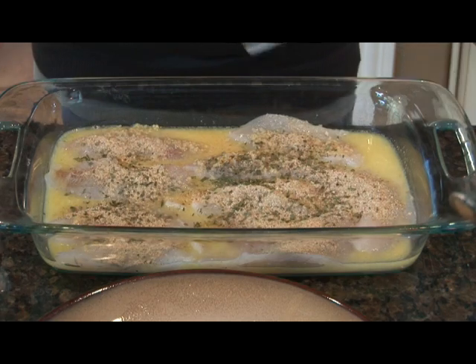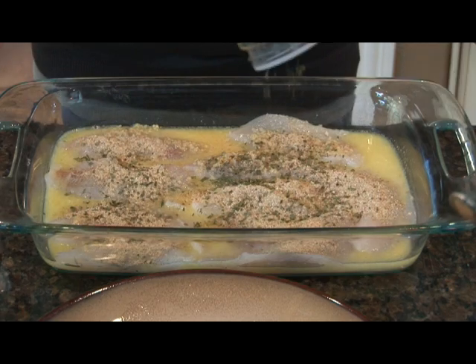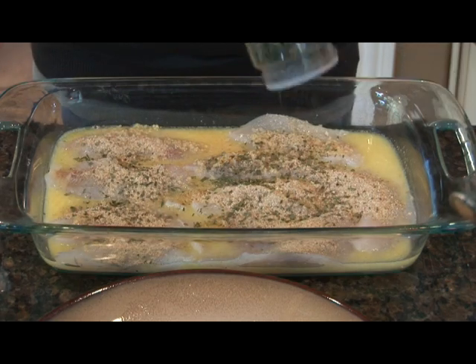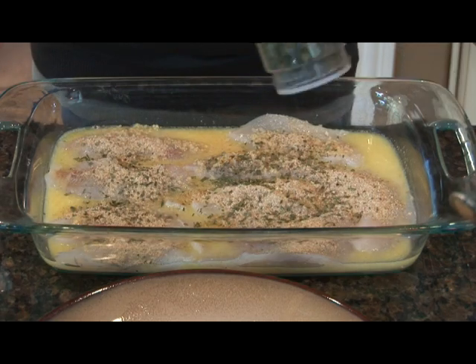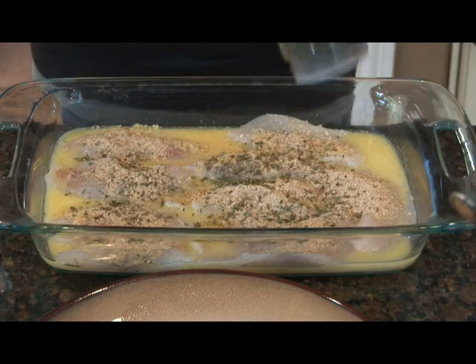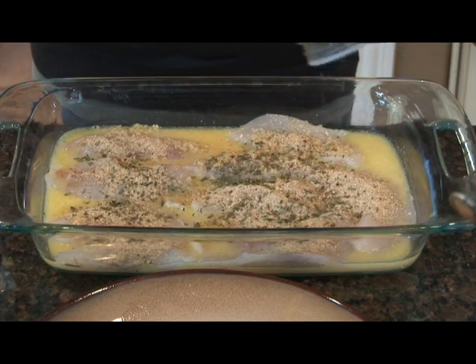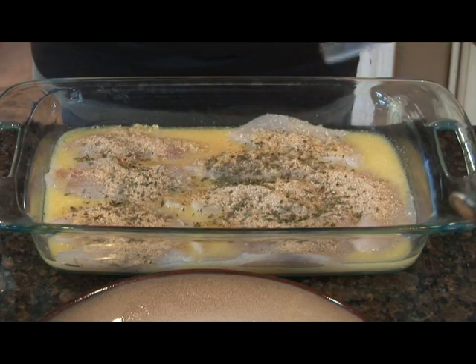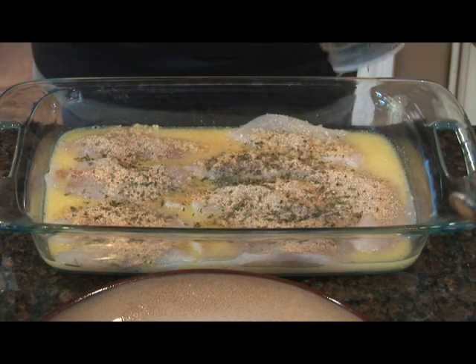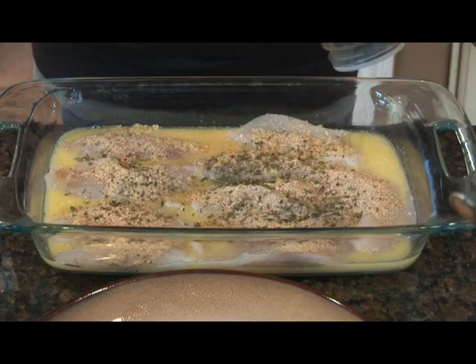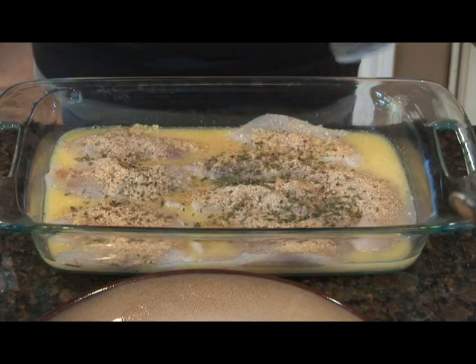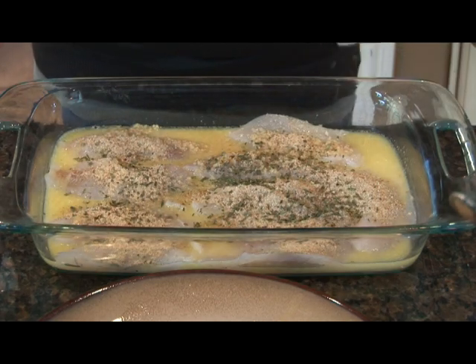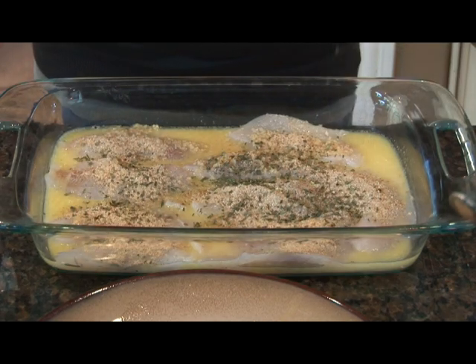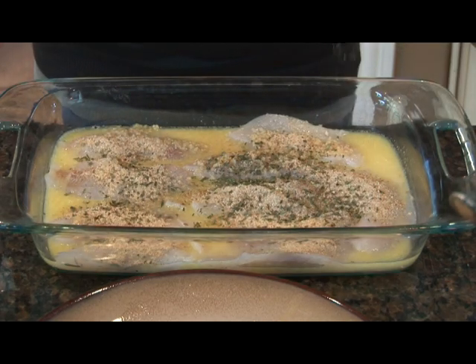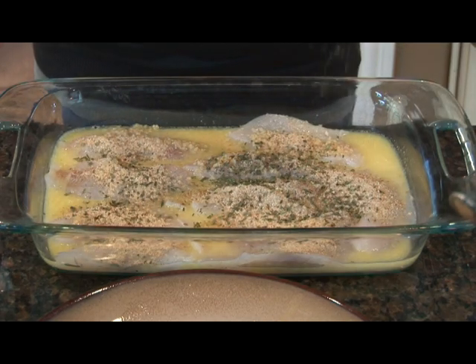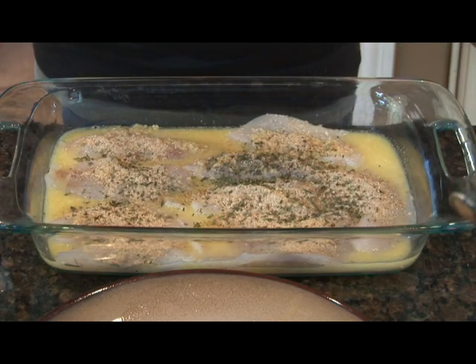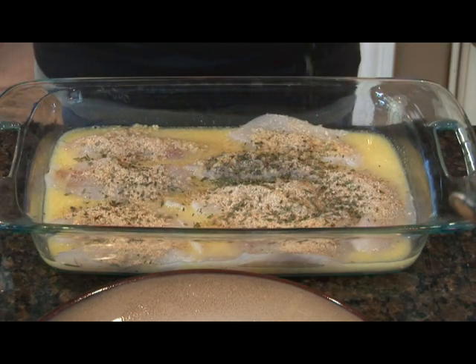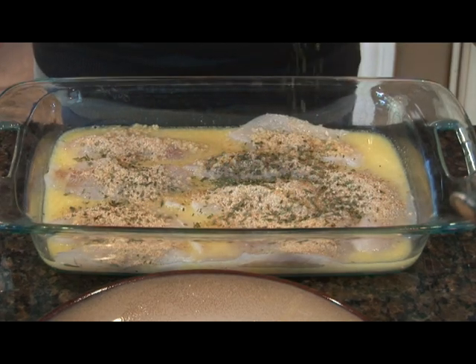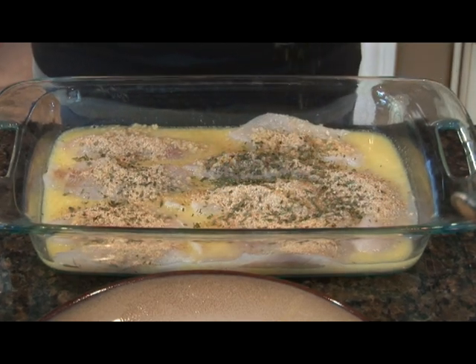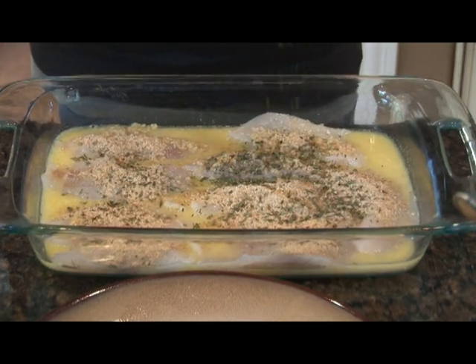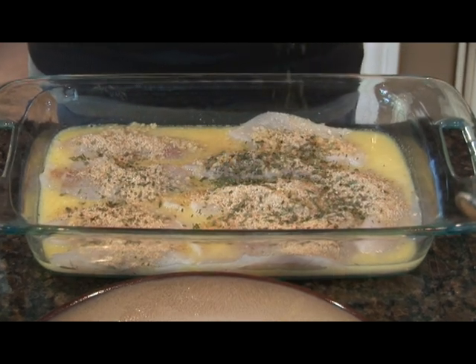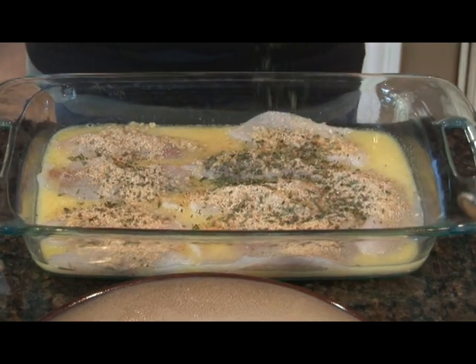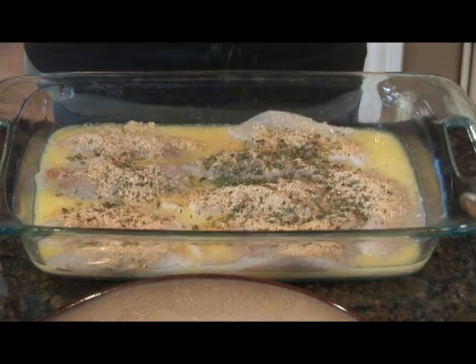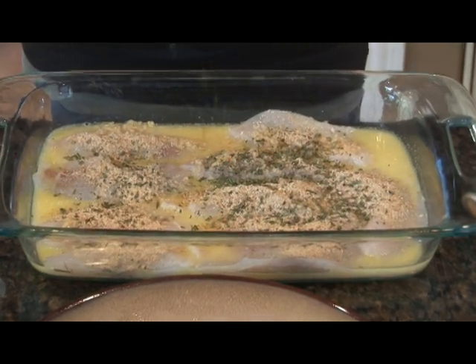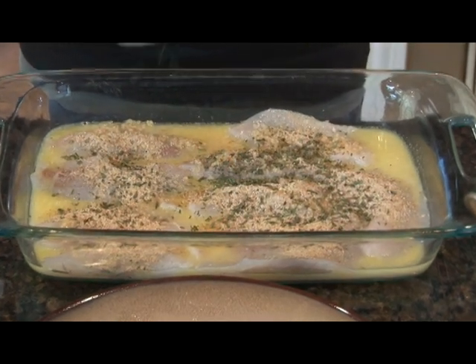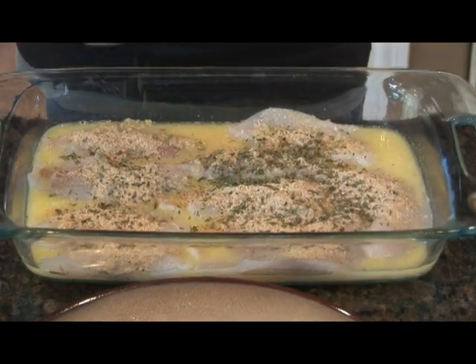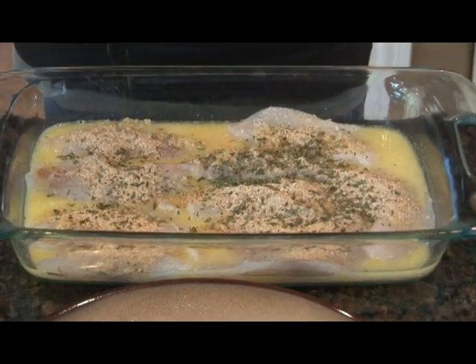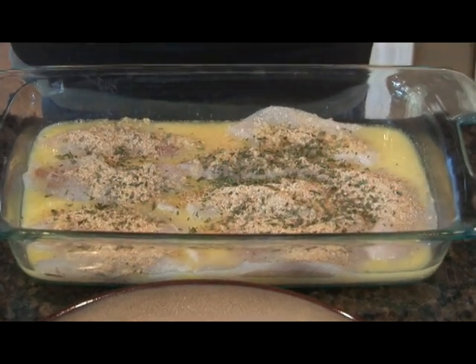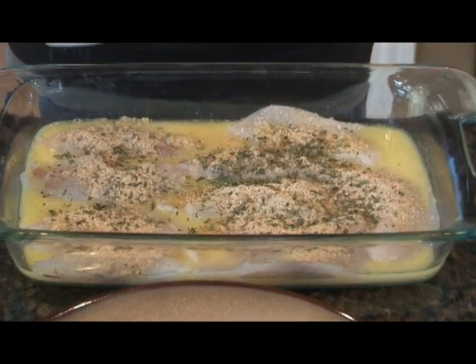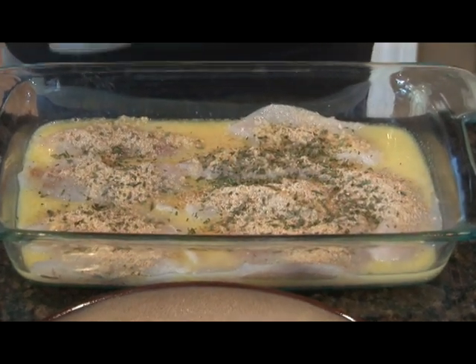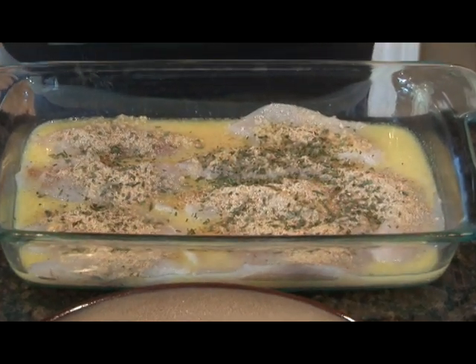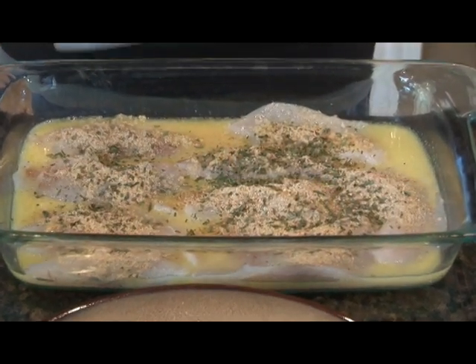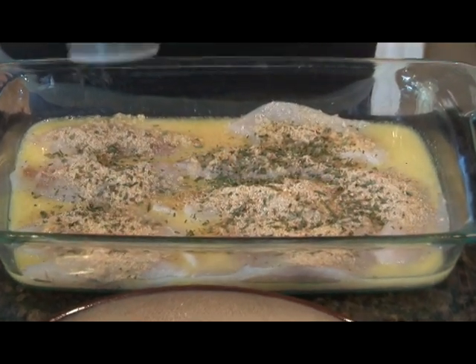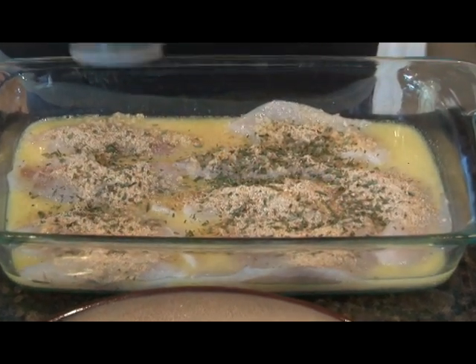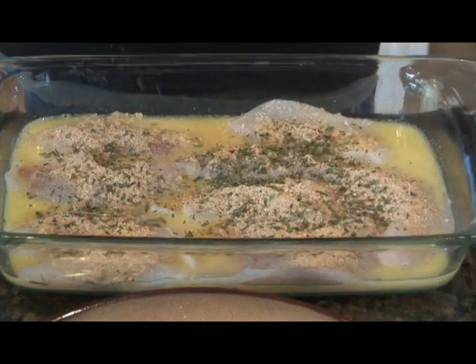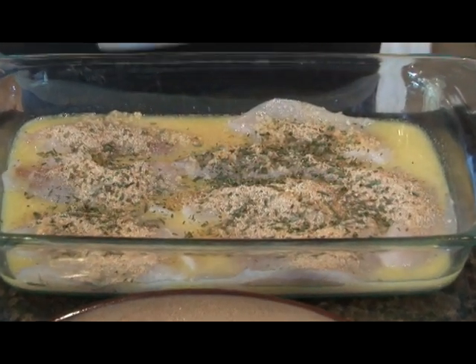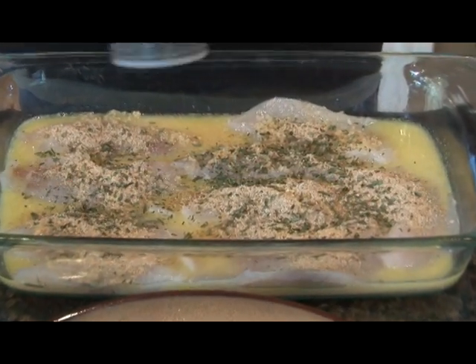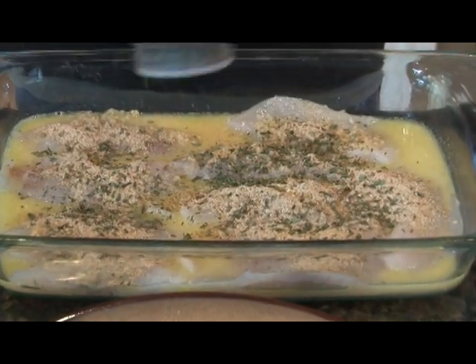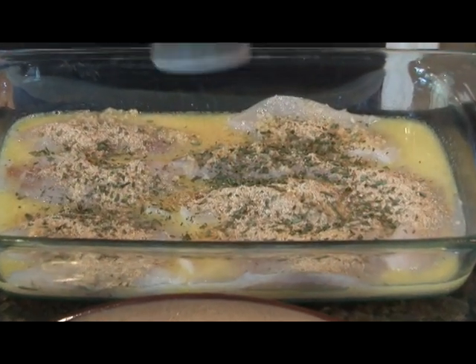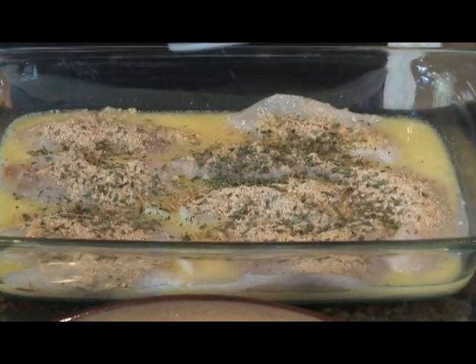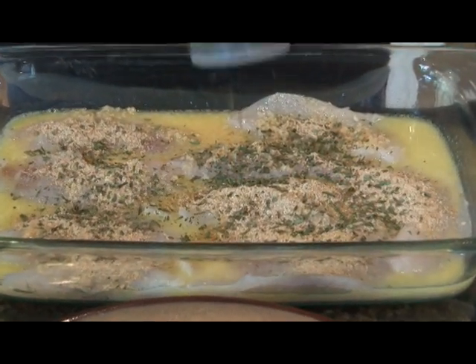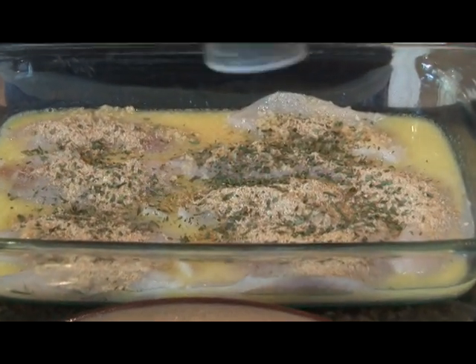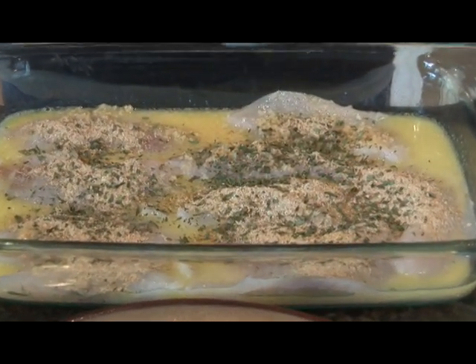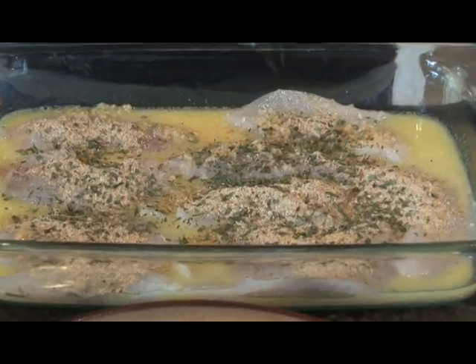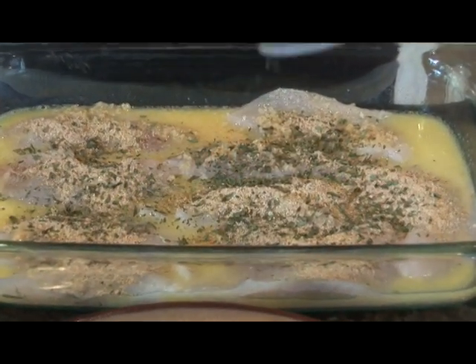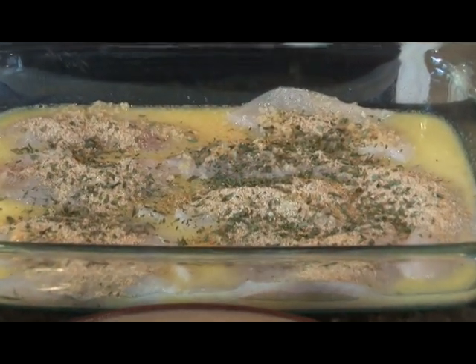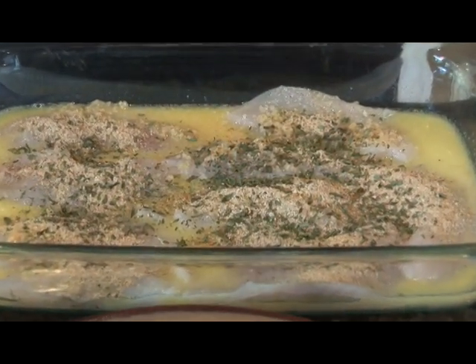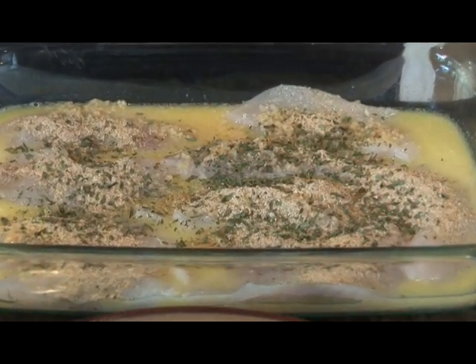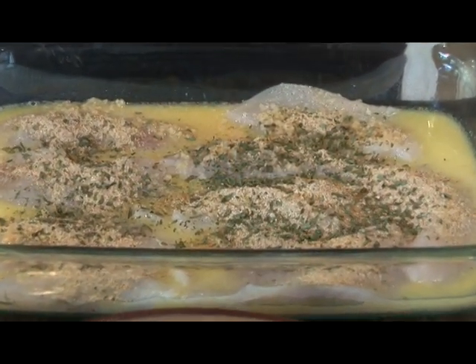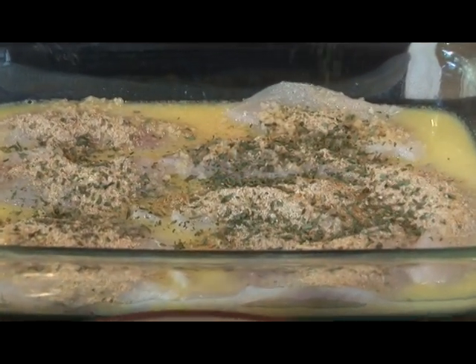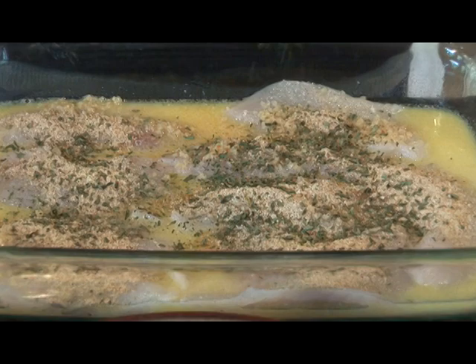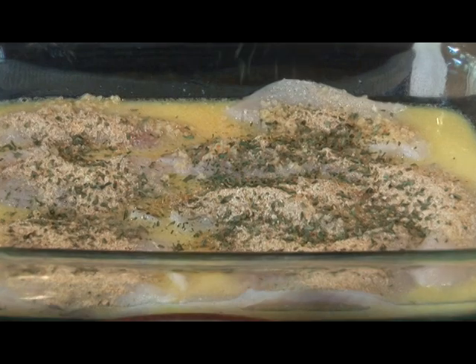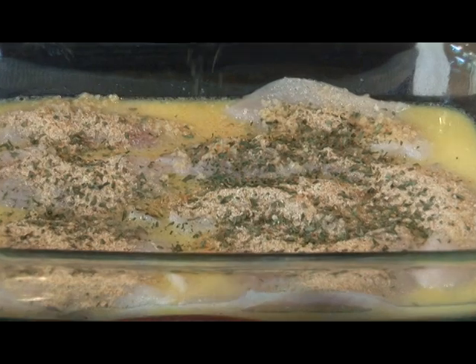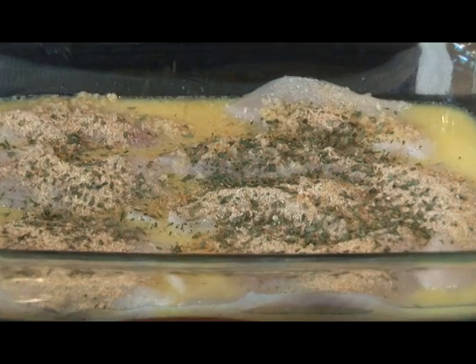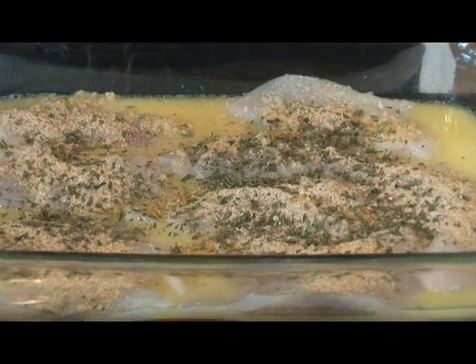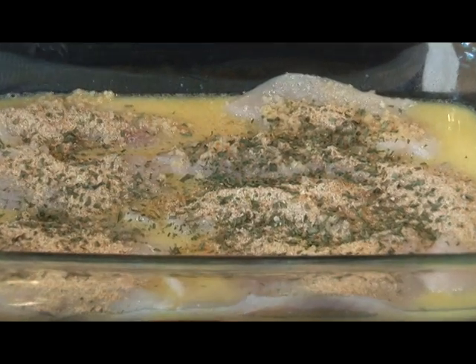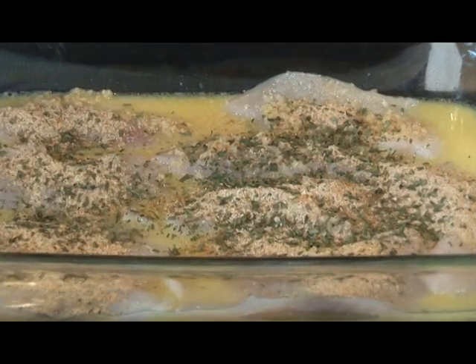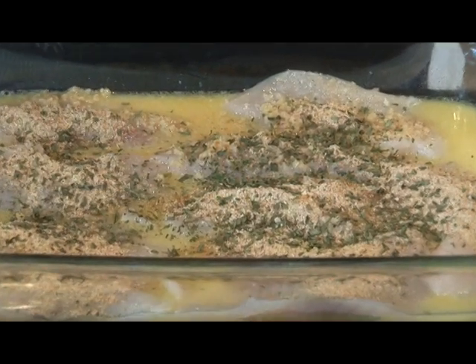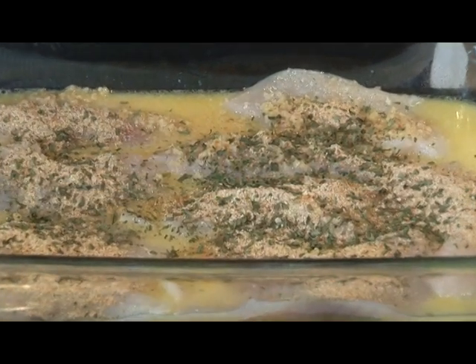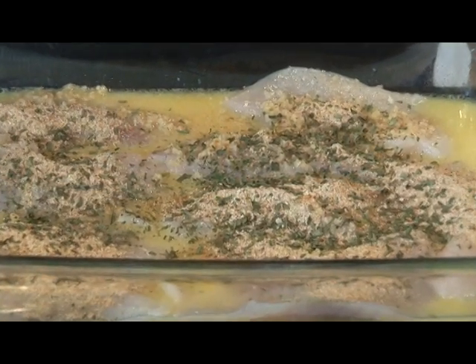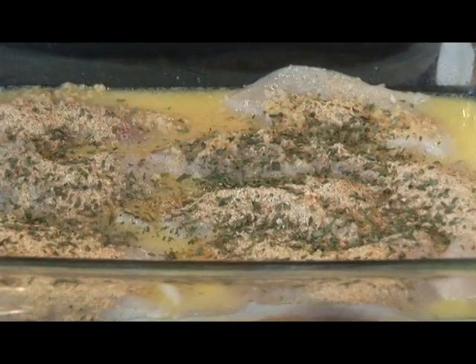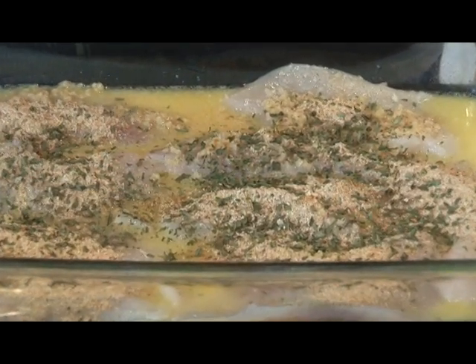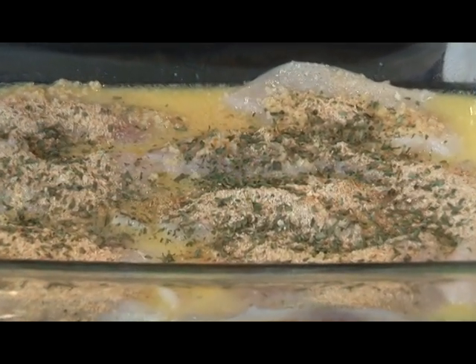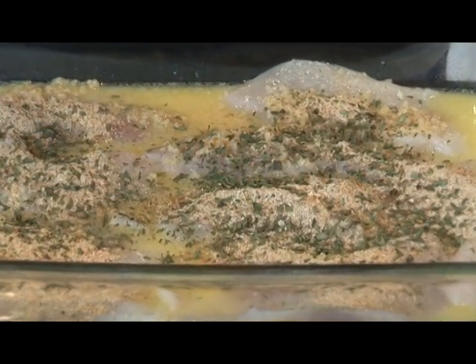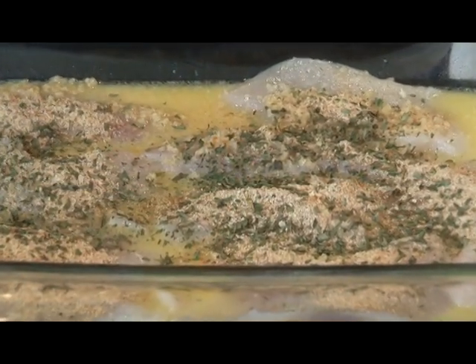Next, sprinkle on a little bit of parsley, and we're going to bake this in the oven at 350 for about 25 to 30 minutes.